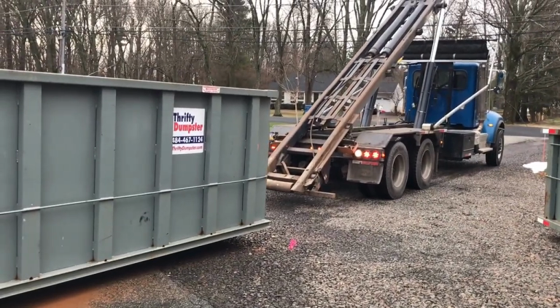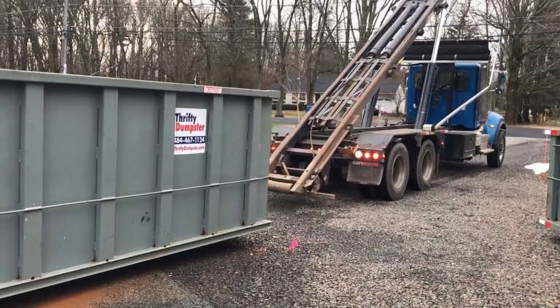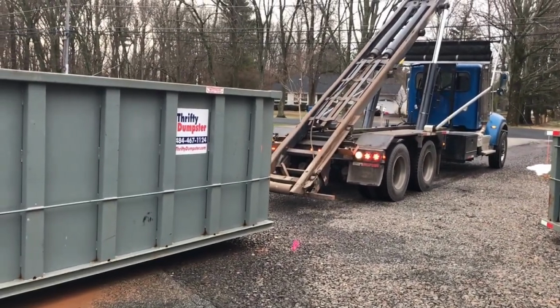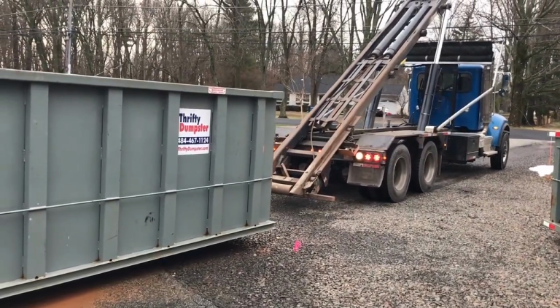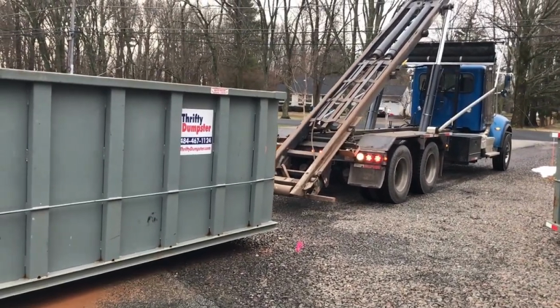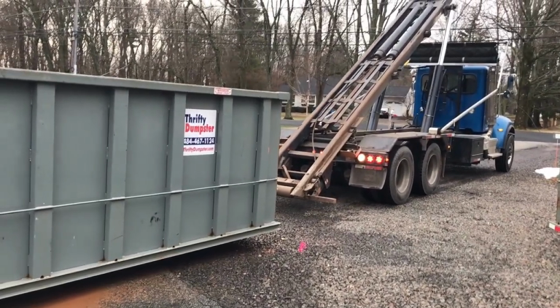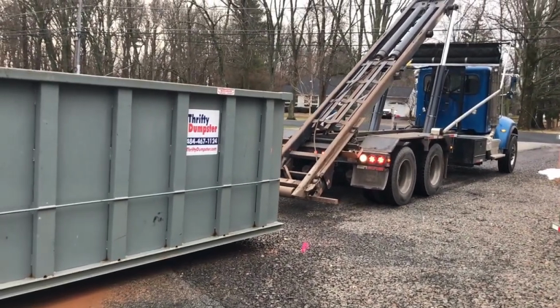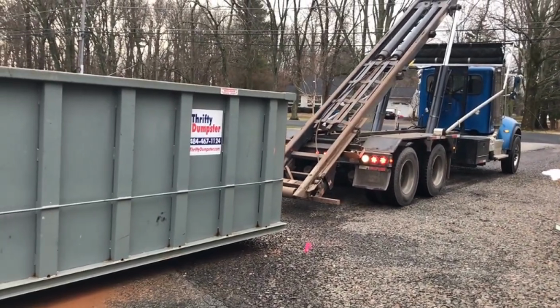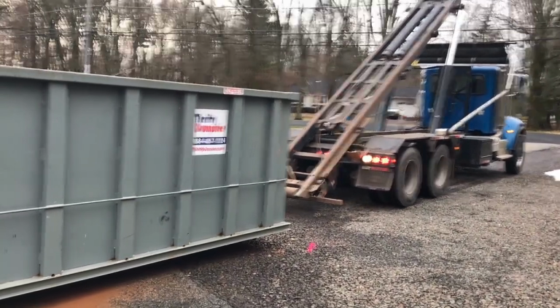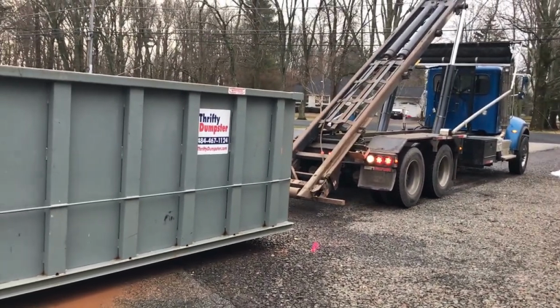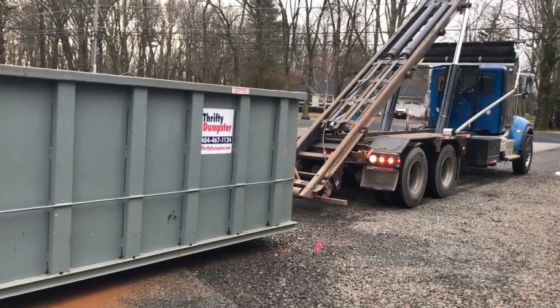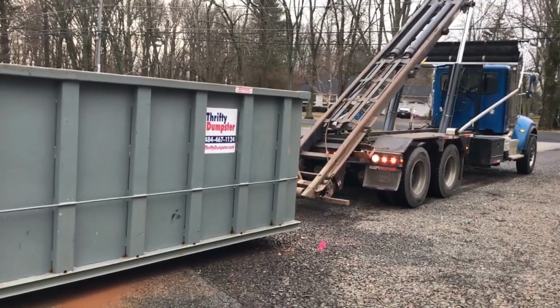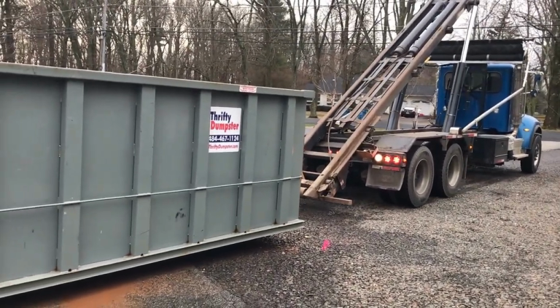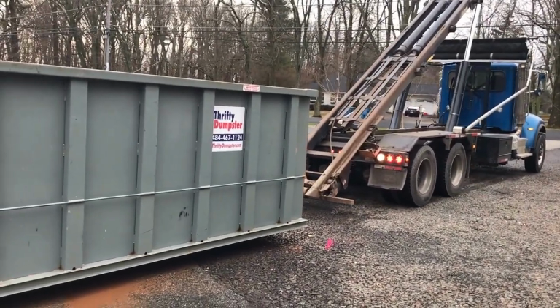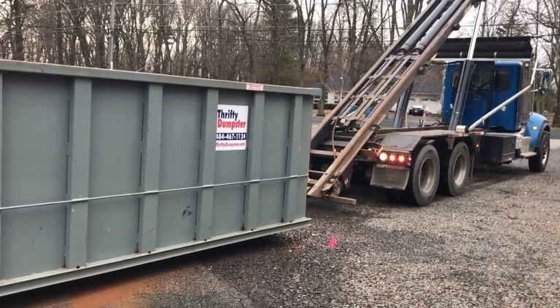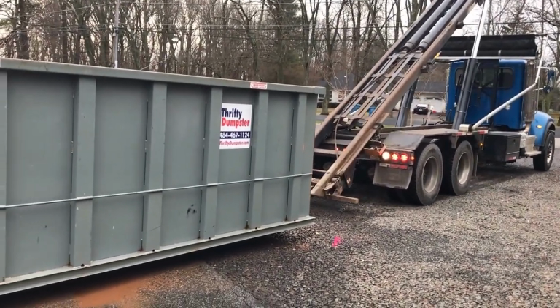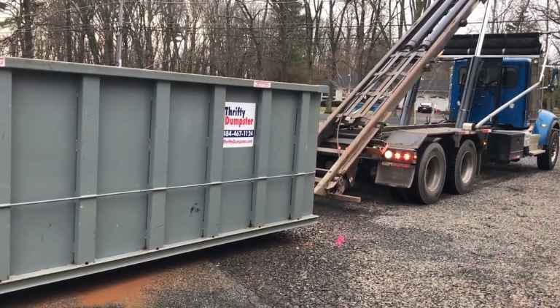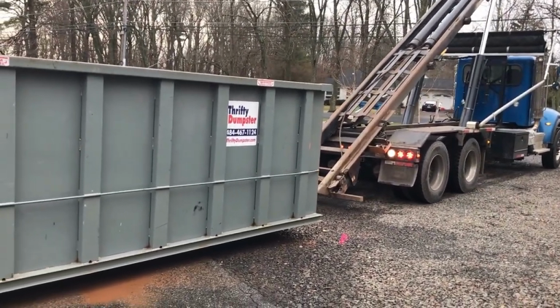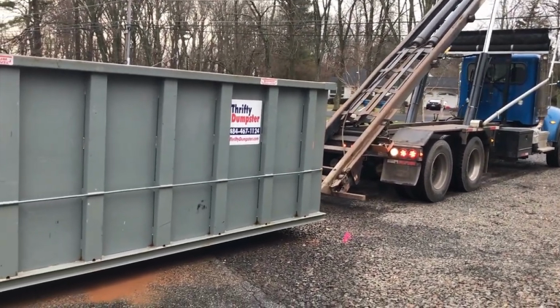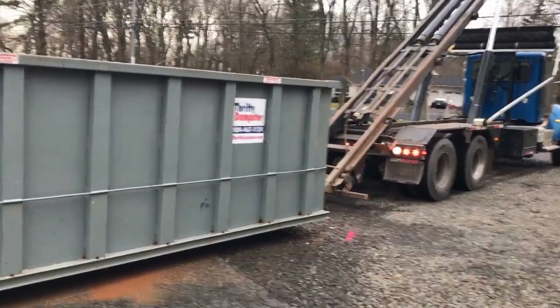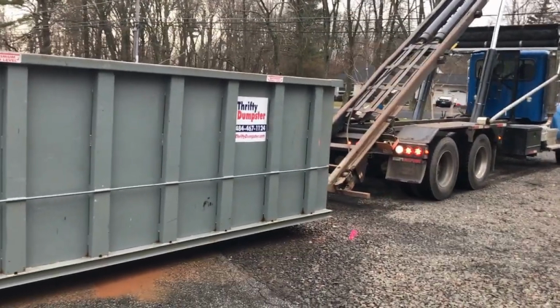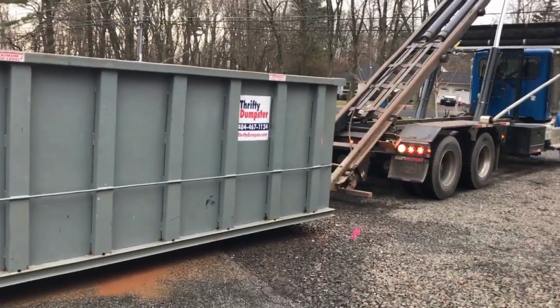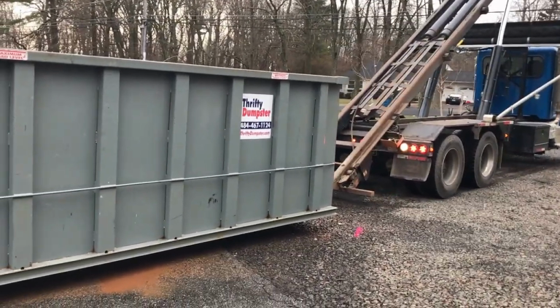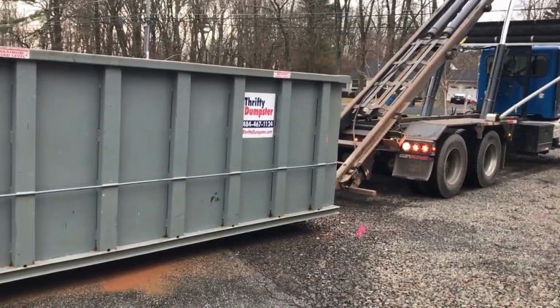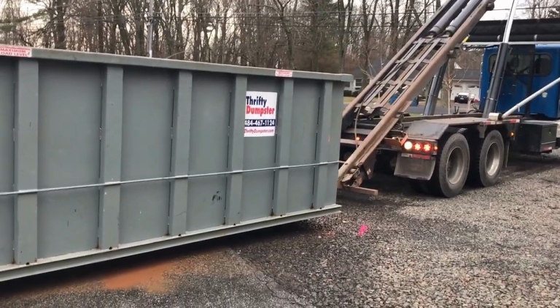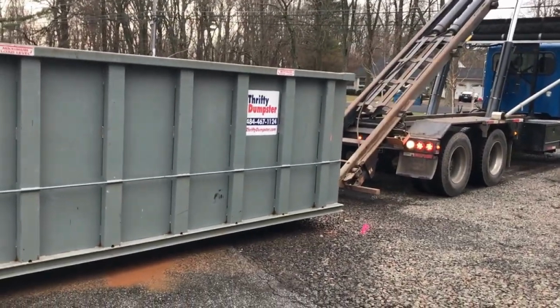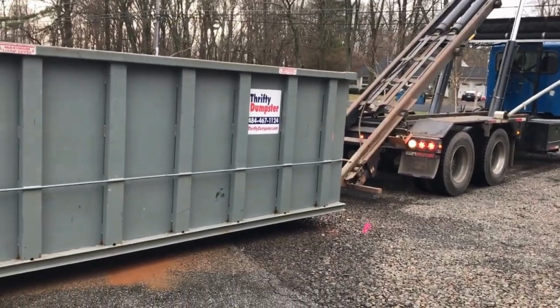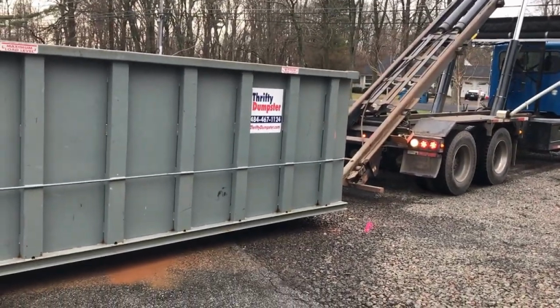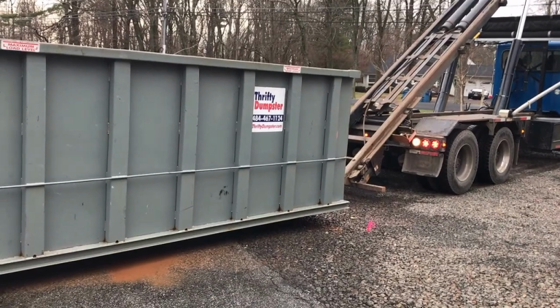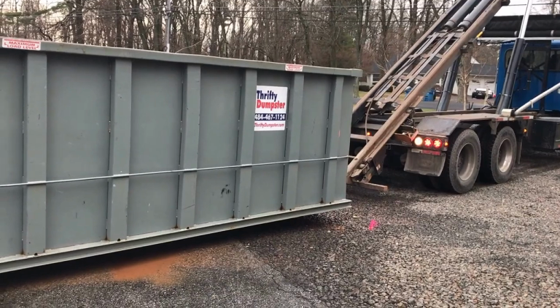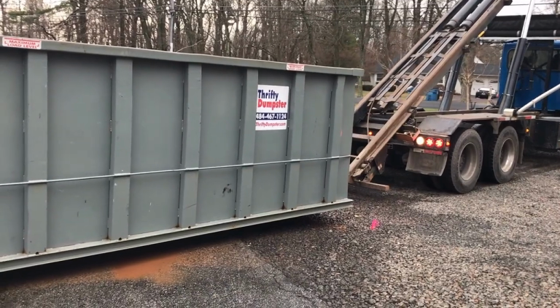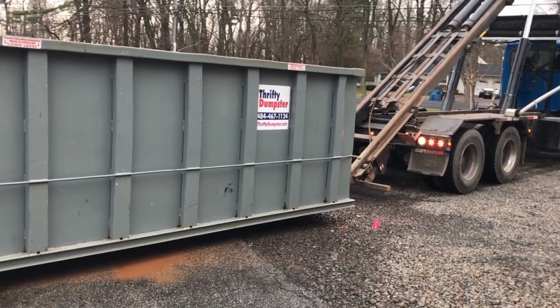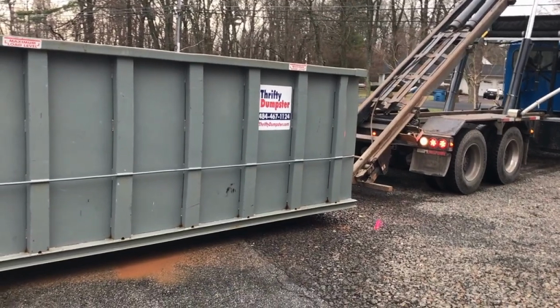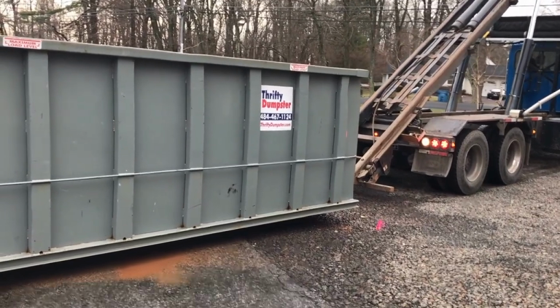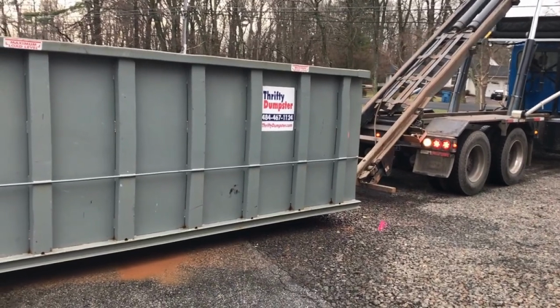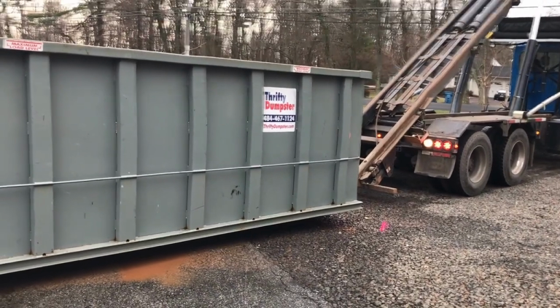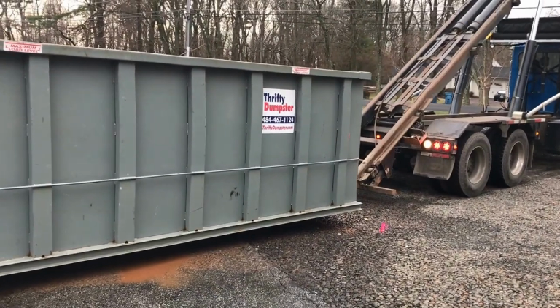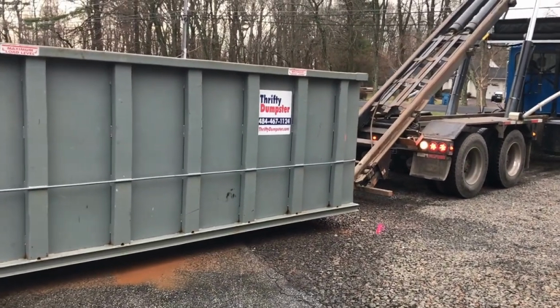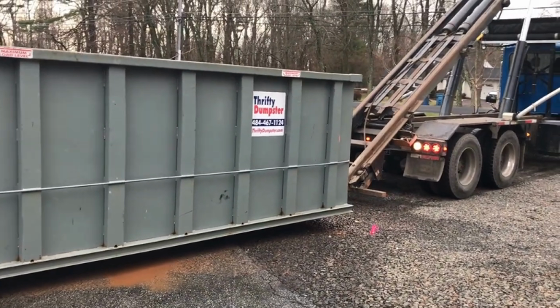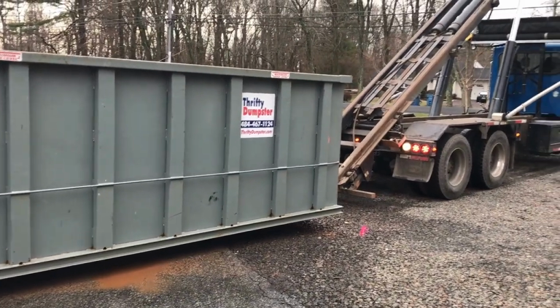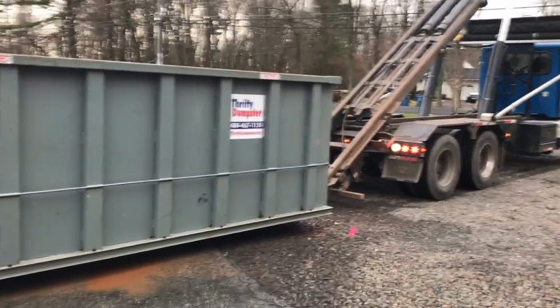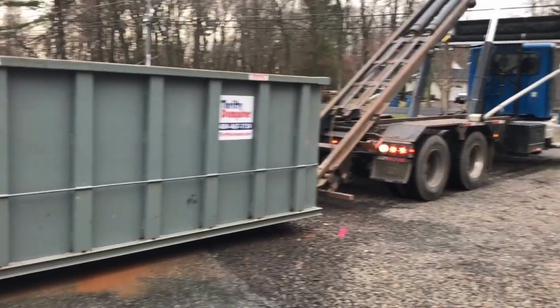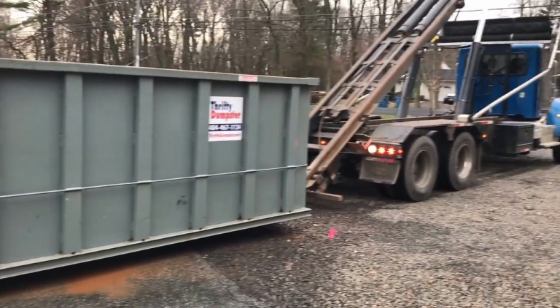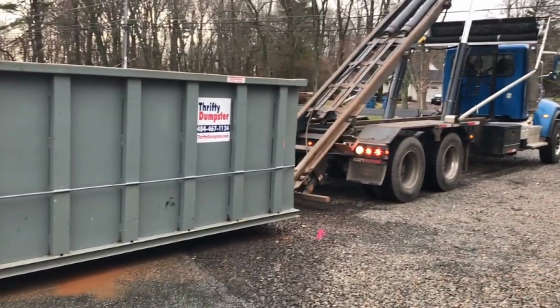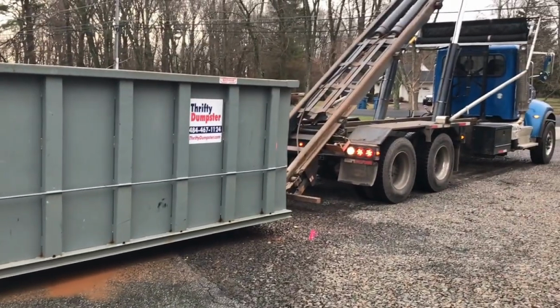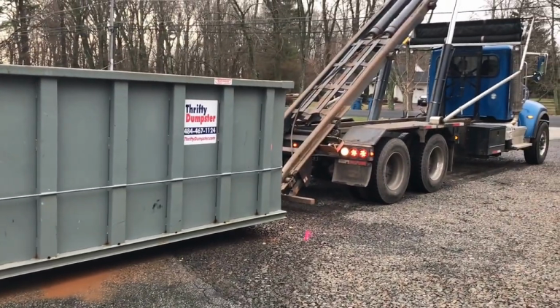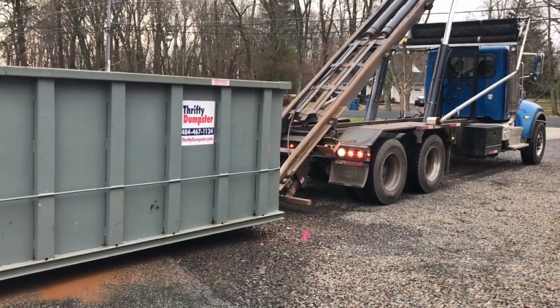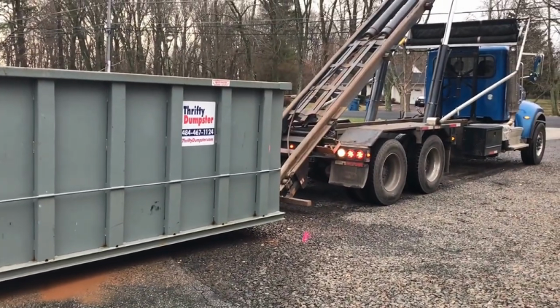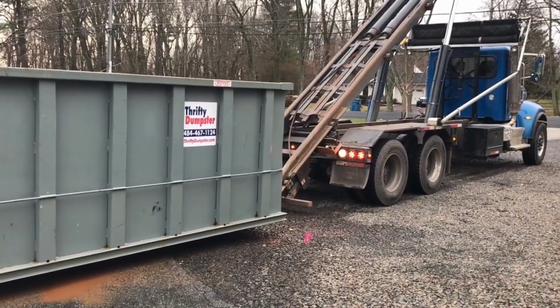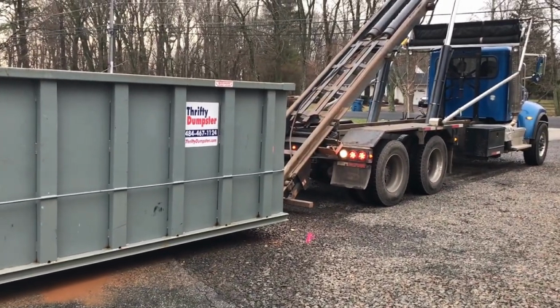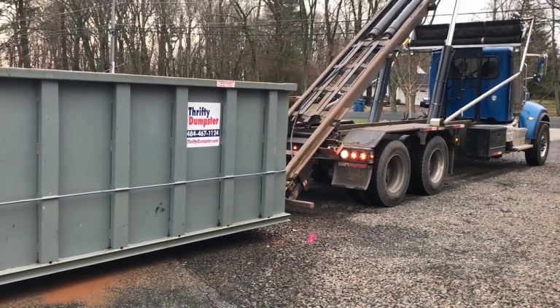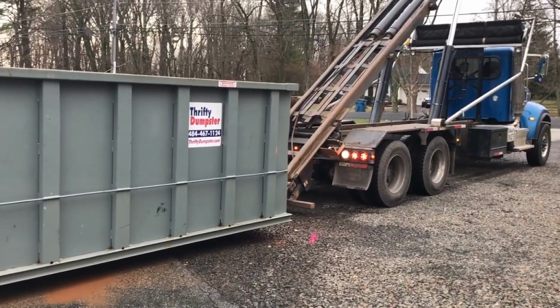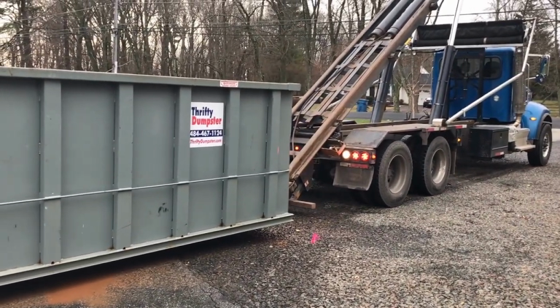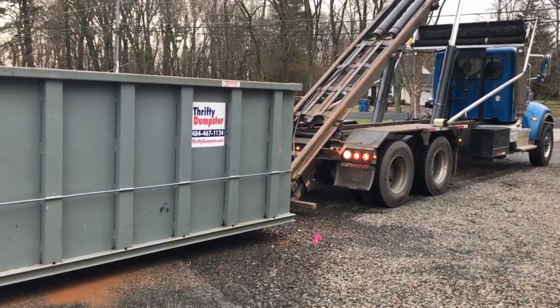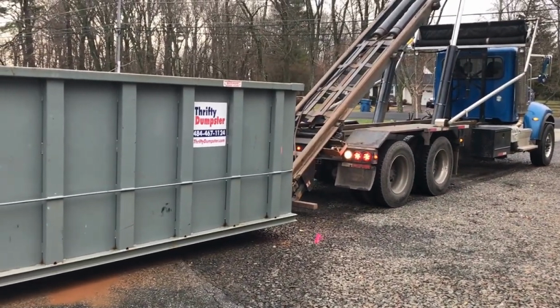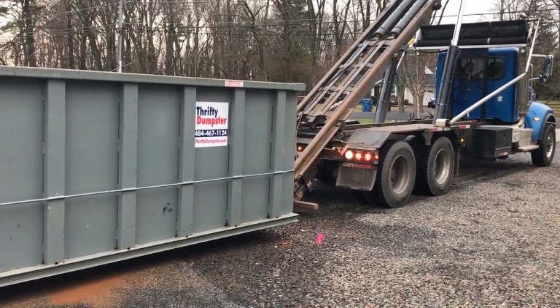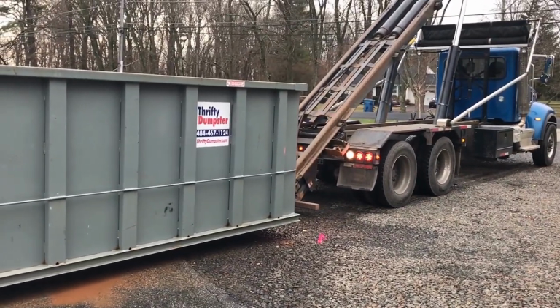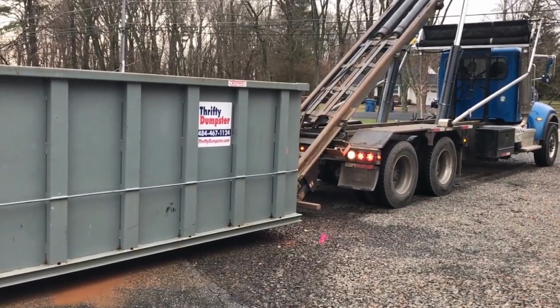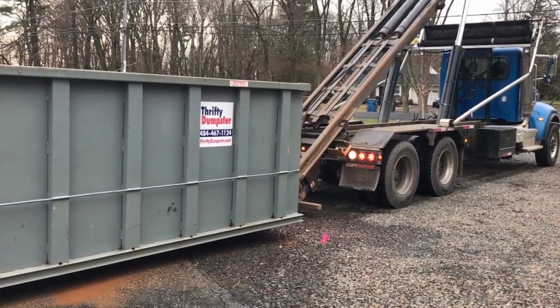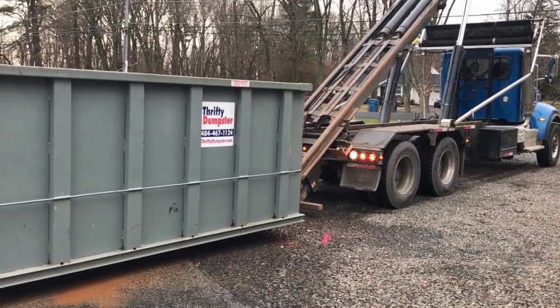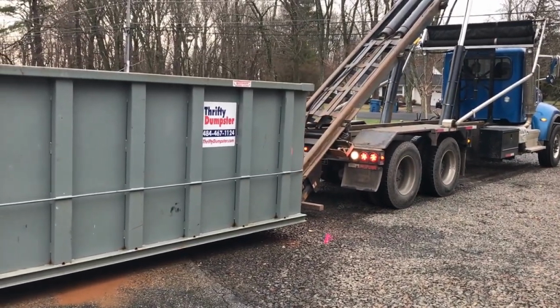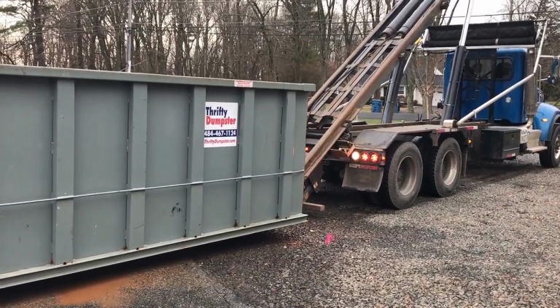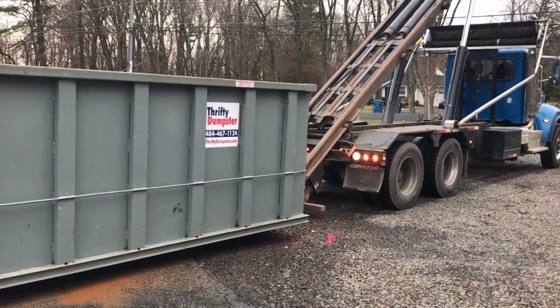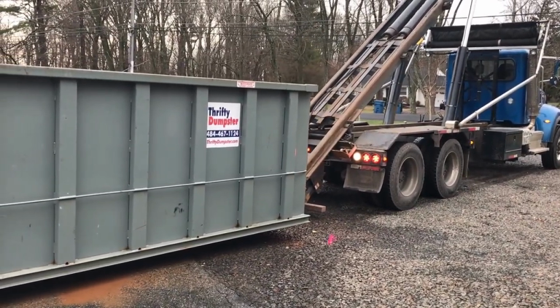The driver is about to pick up the dumpster. He has what's known as the tail in the air.